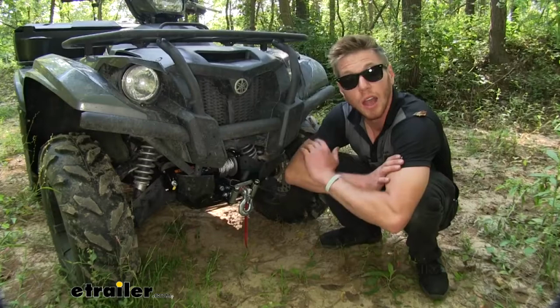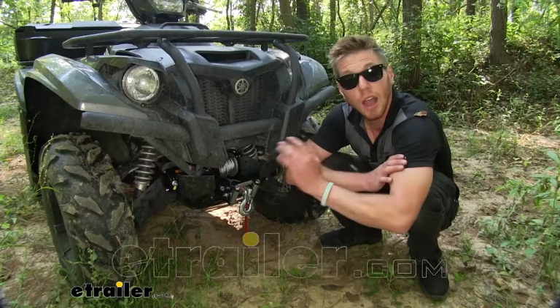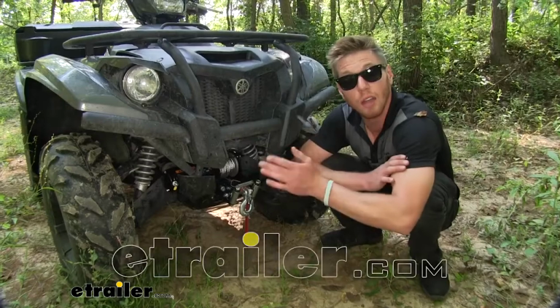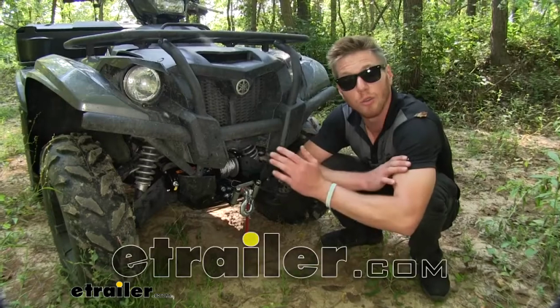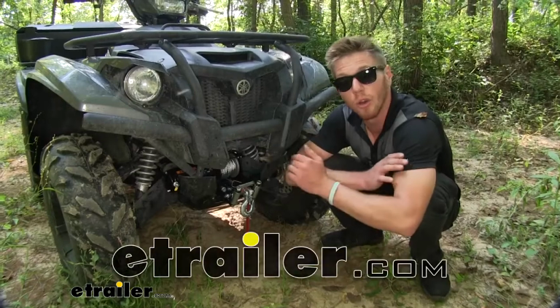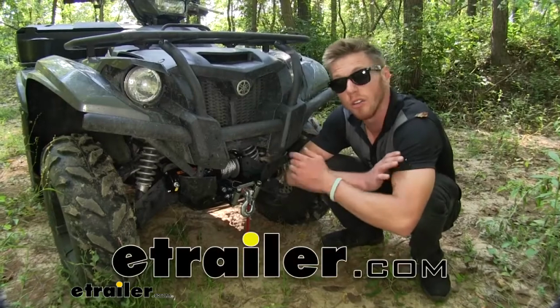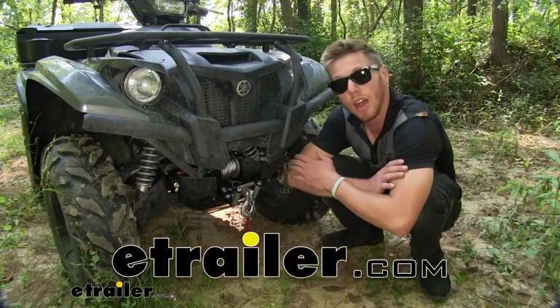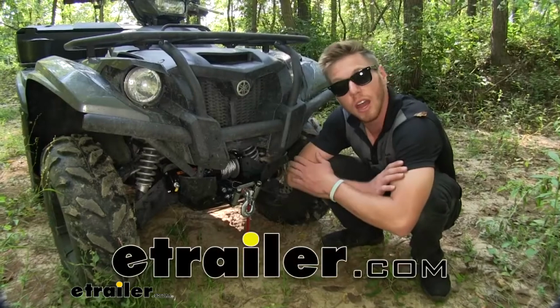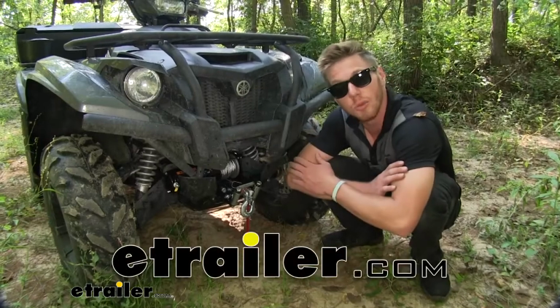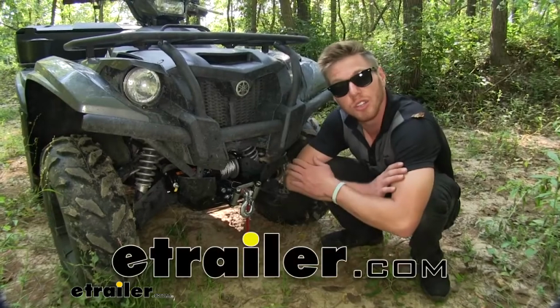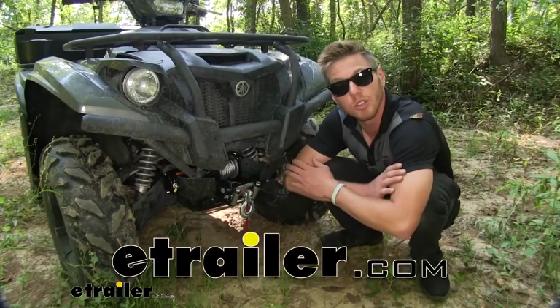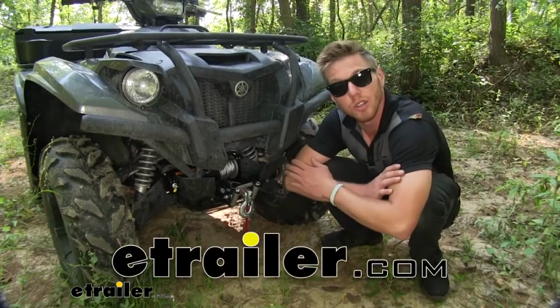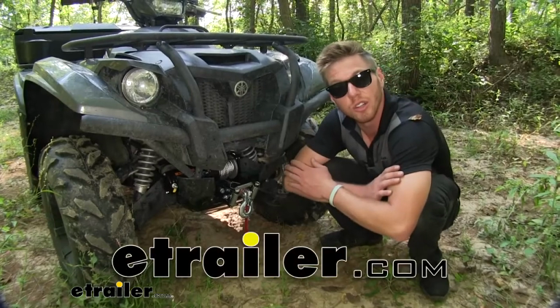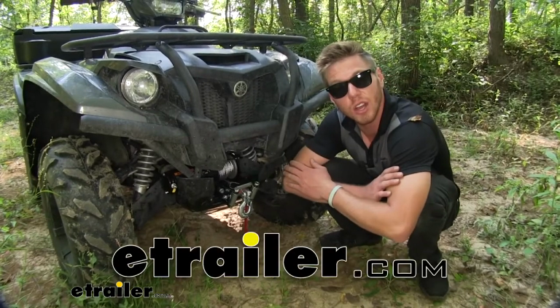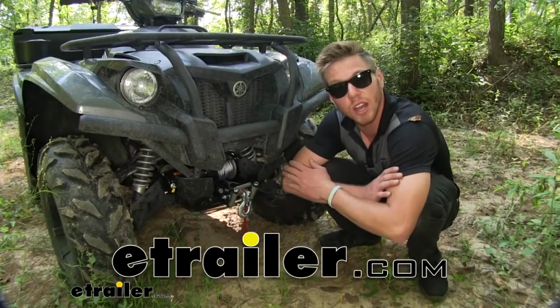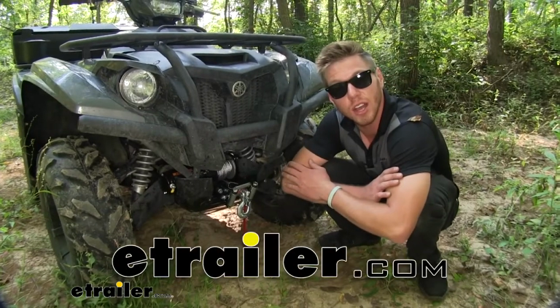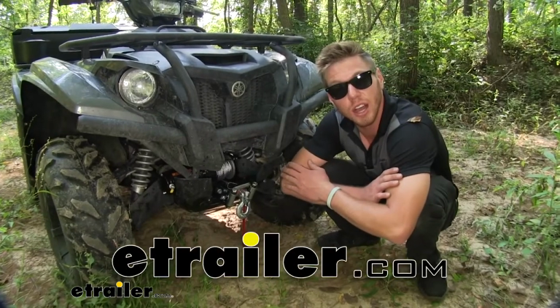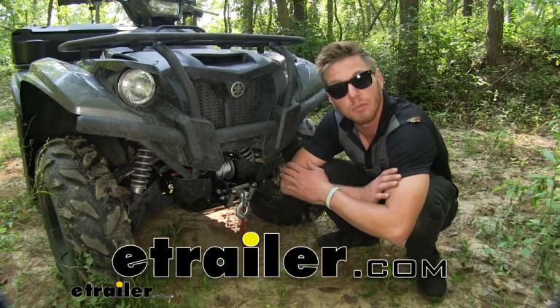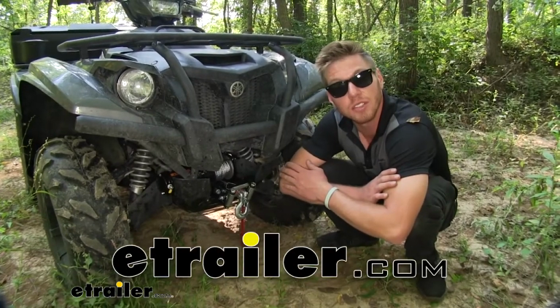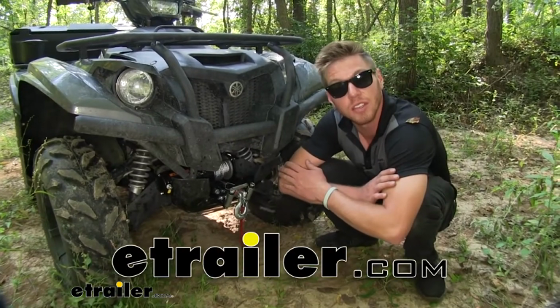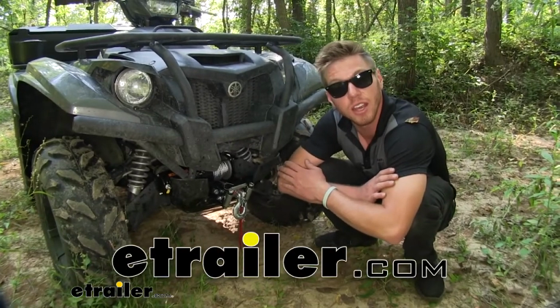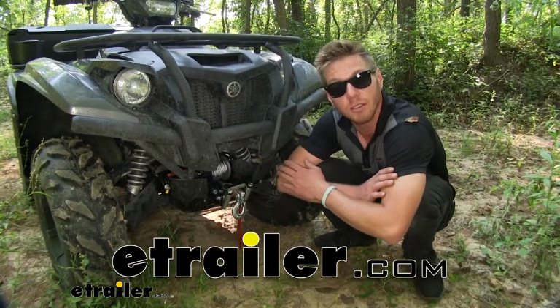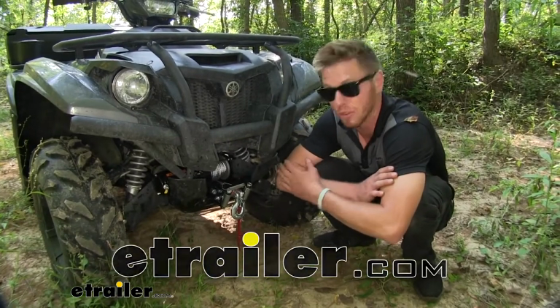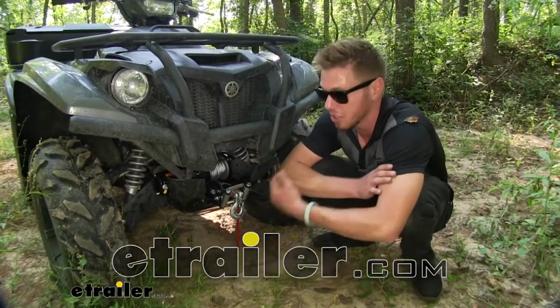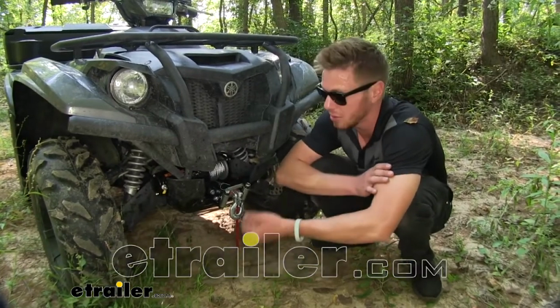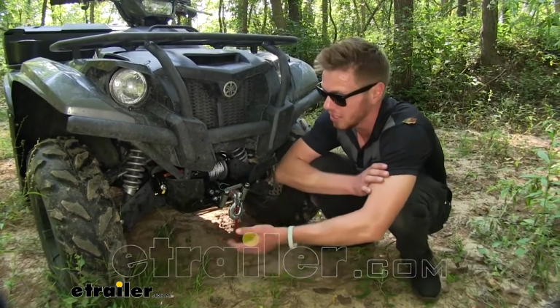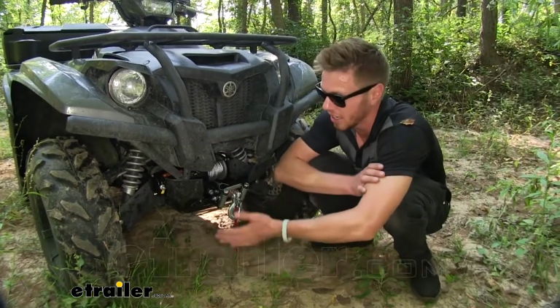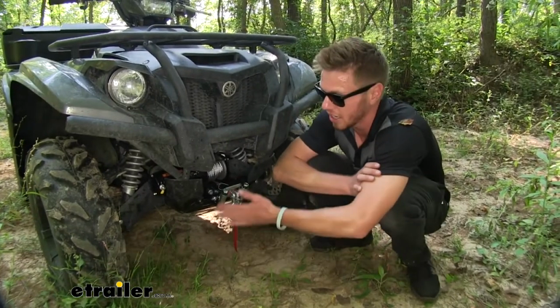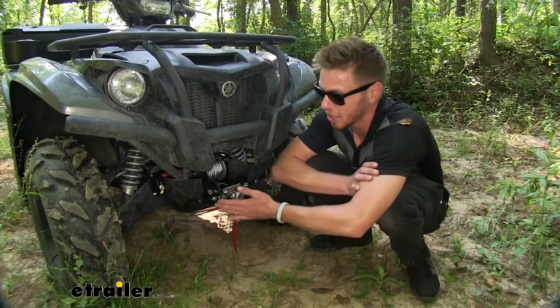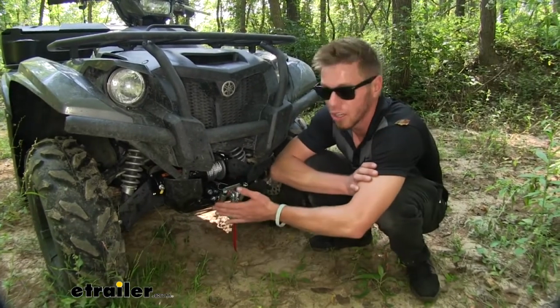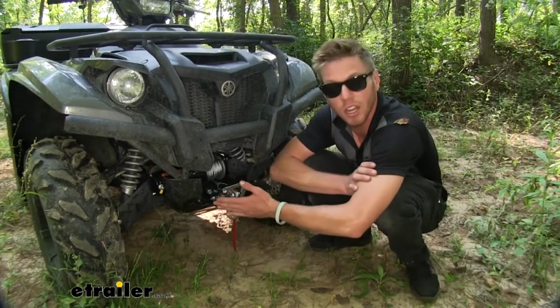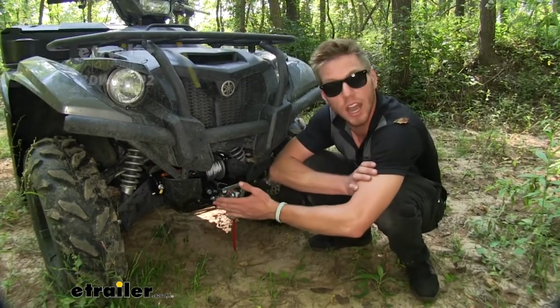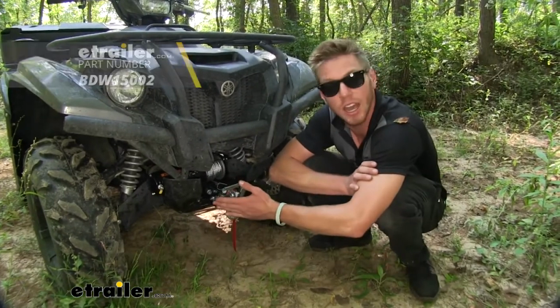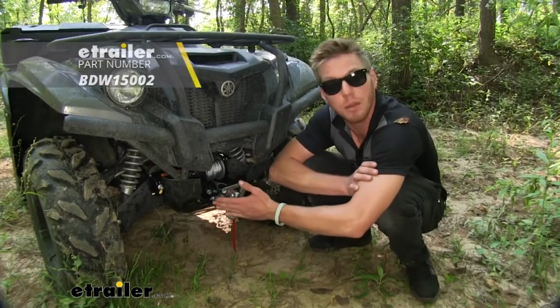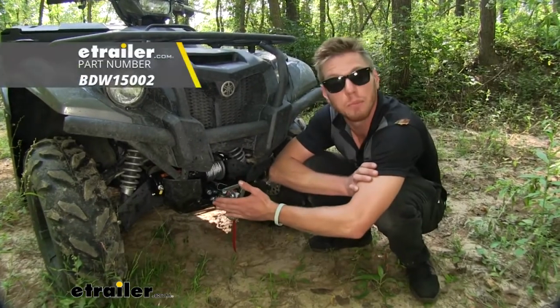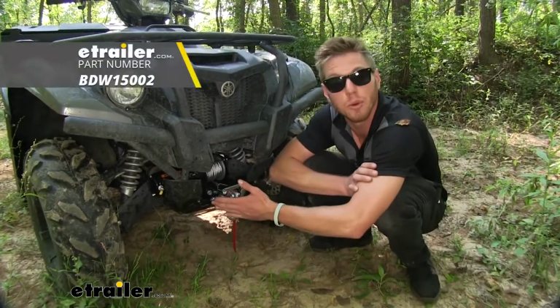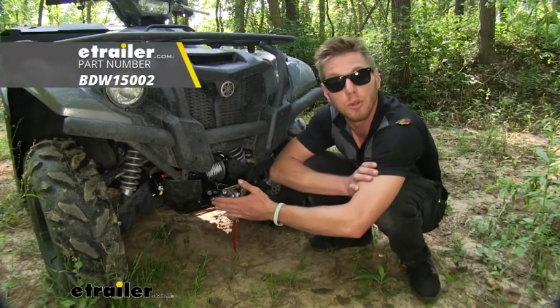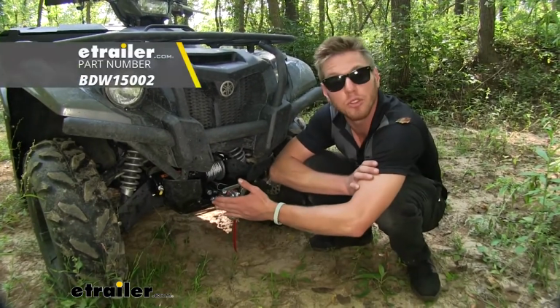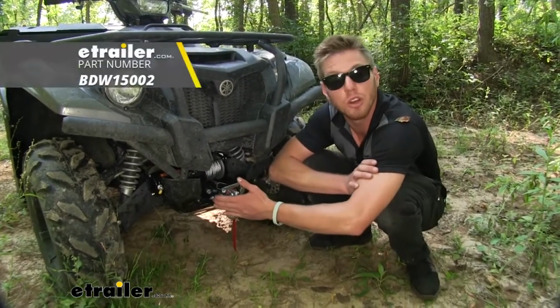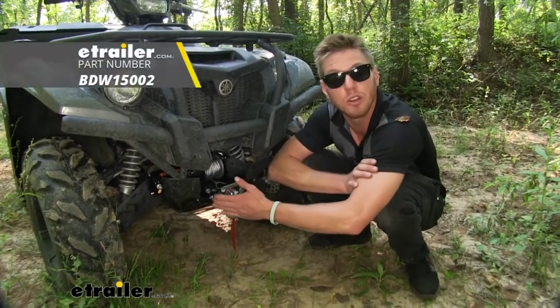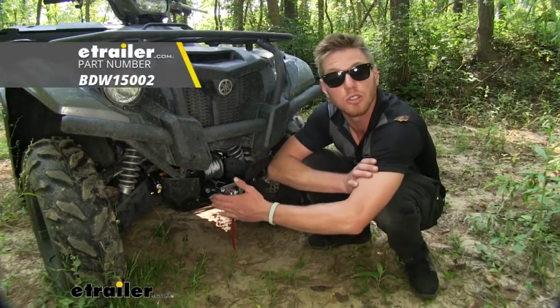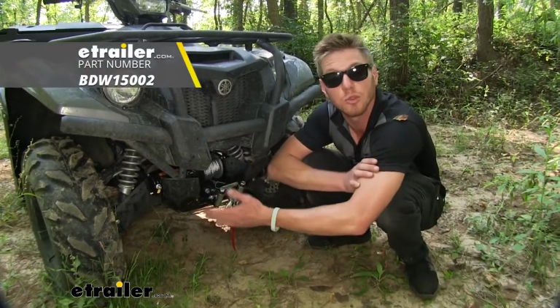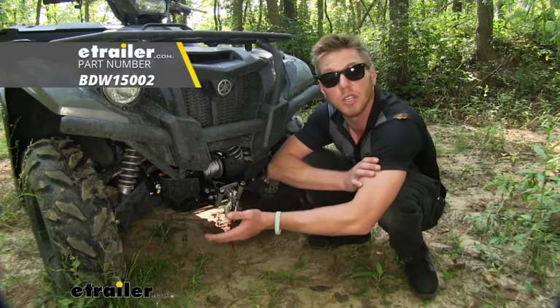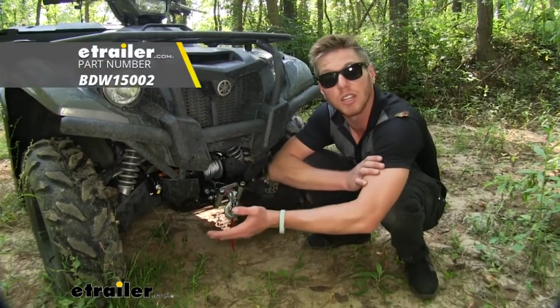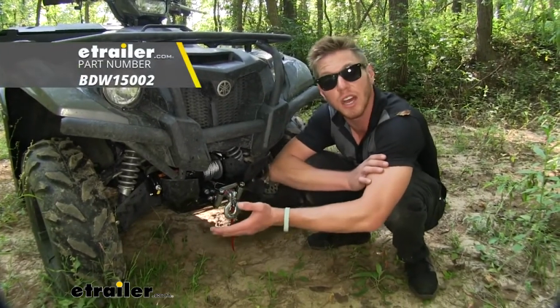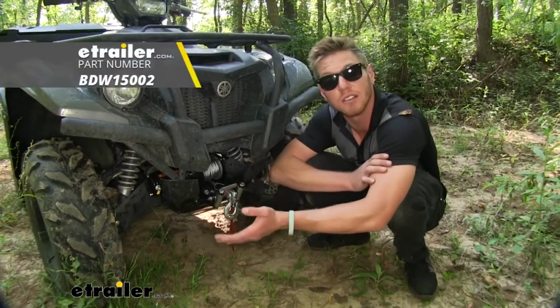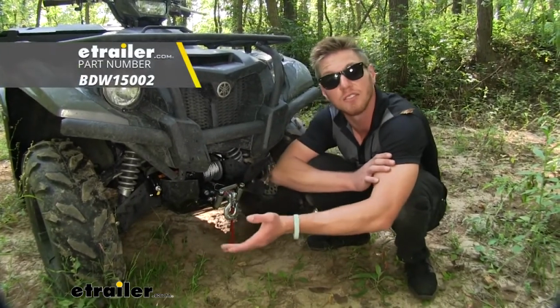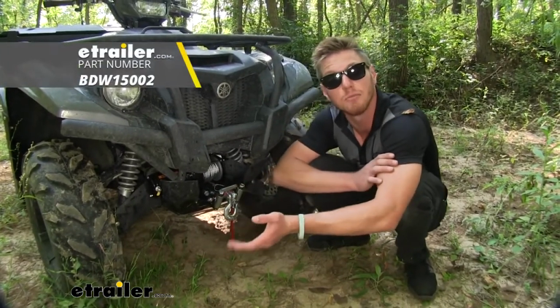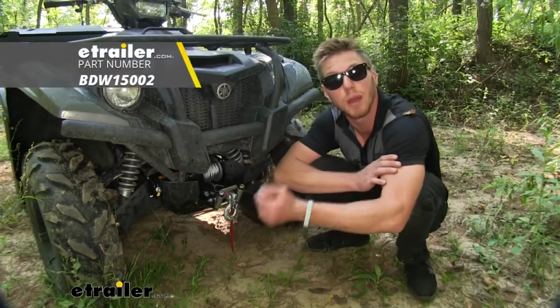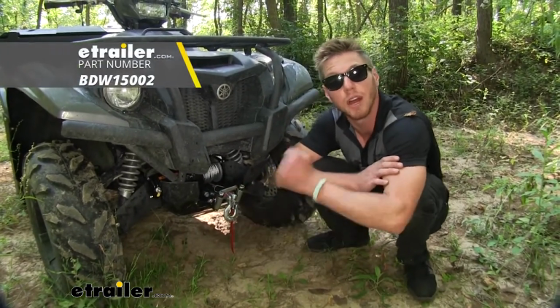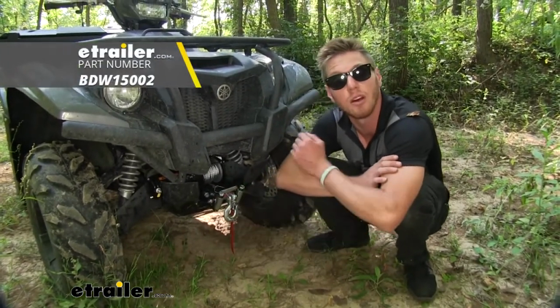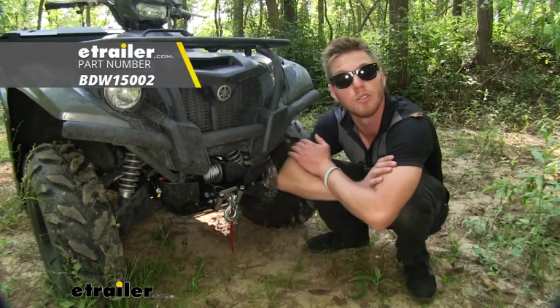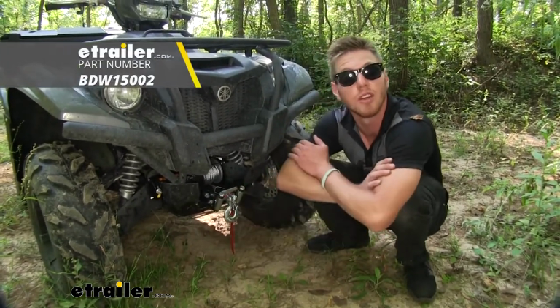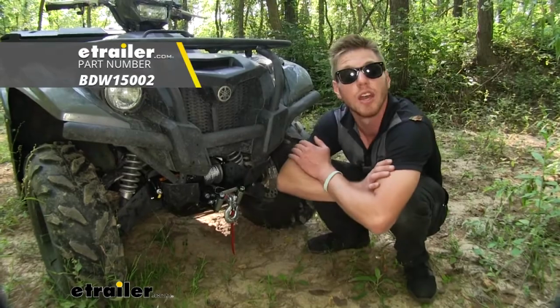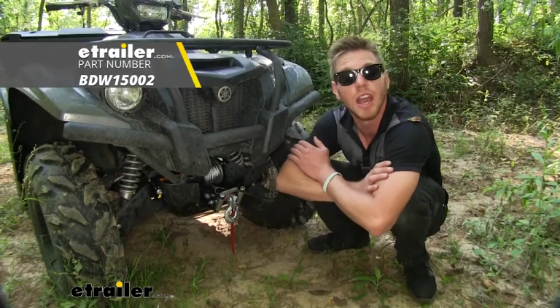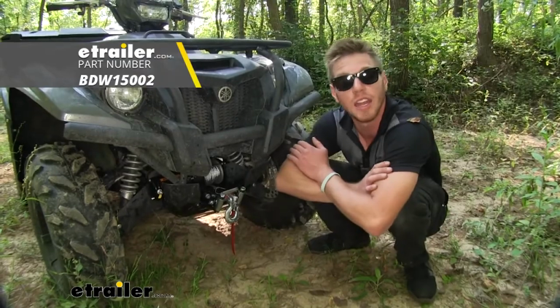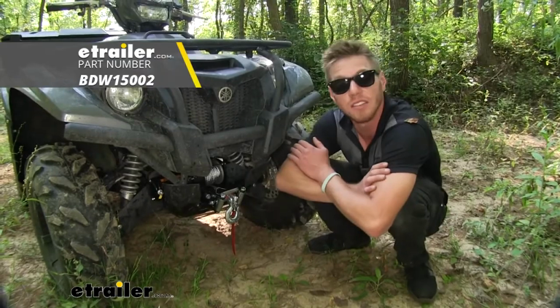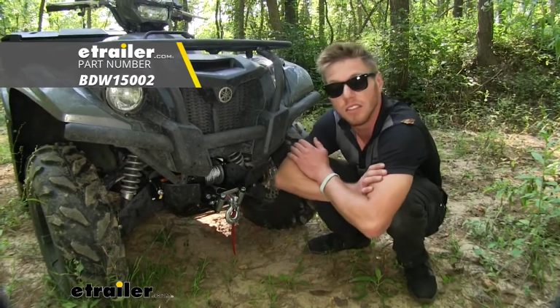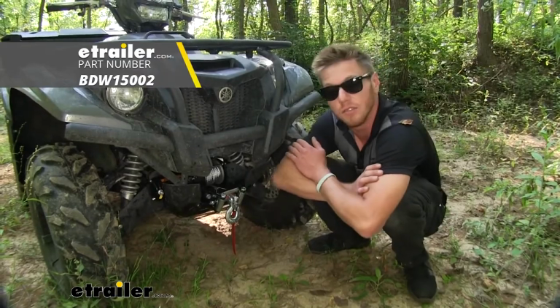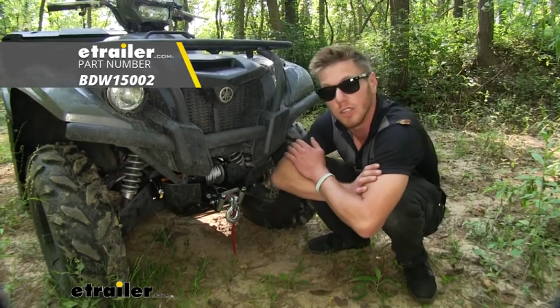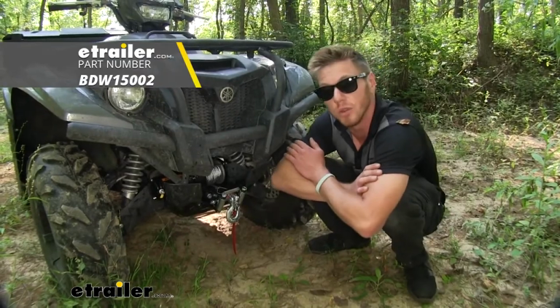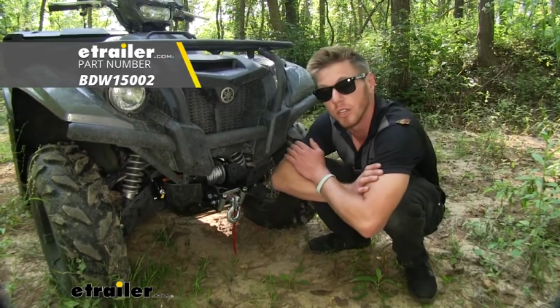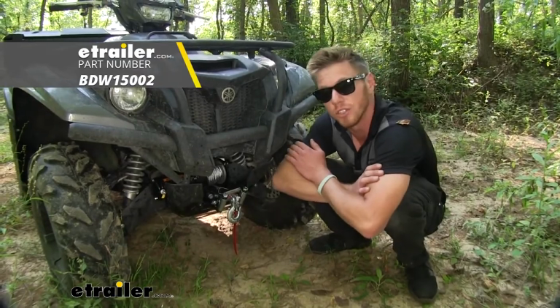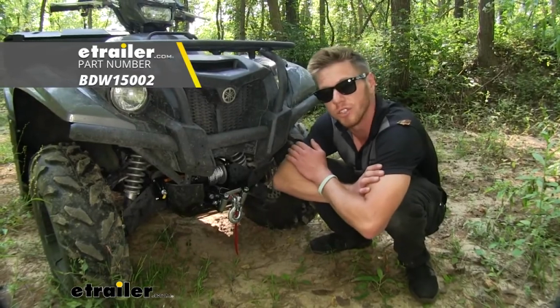Hi everyone, Adam with eTrailer.com. Today we're going to be taking a look at Bulldog's 3,000 pound ATV winch.